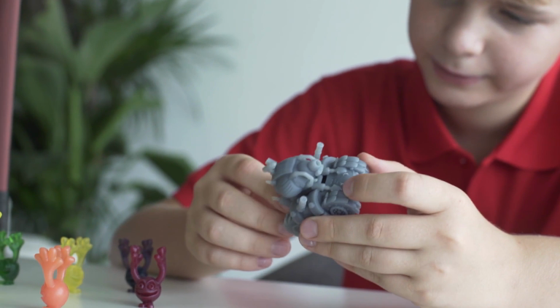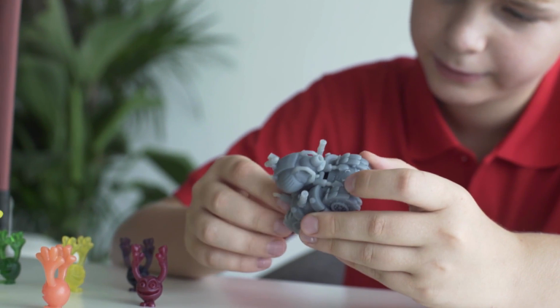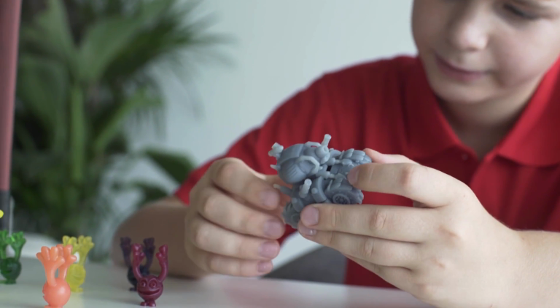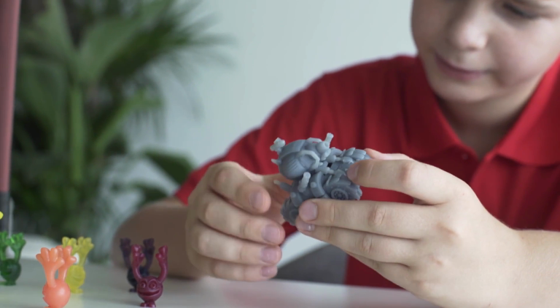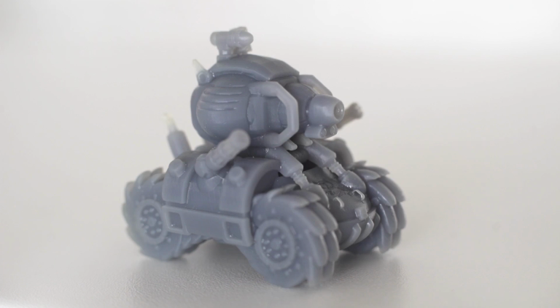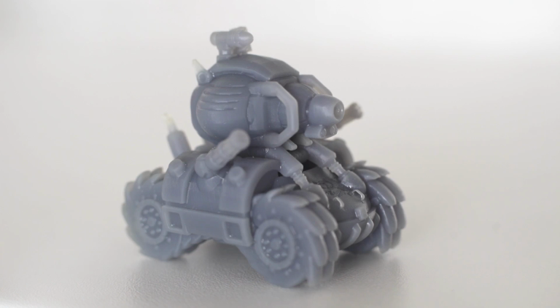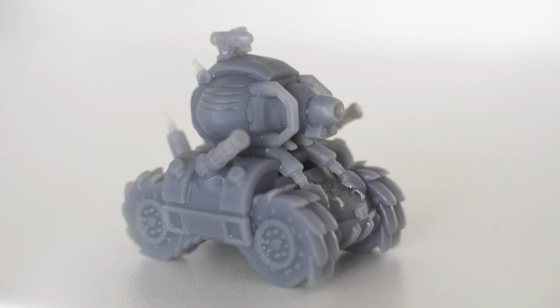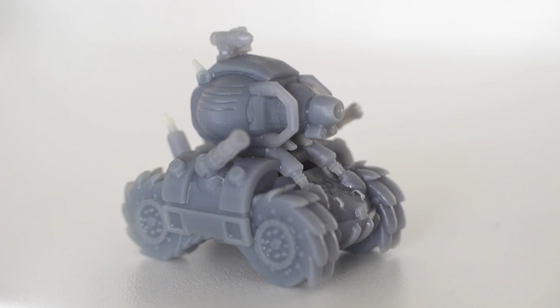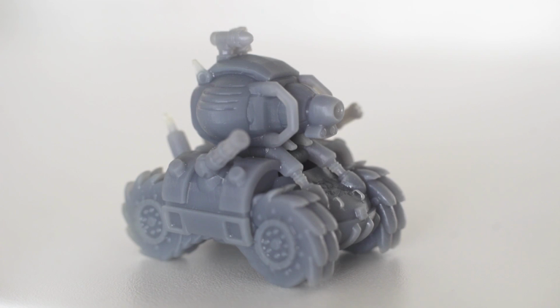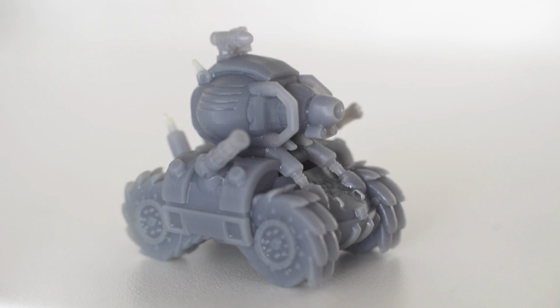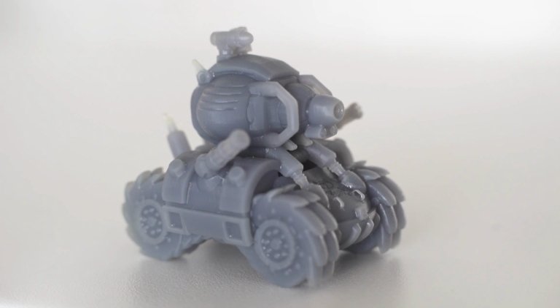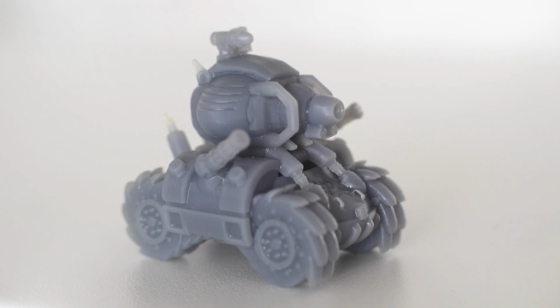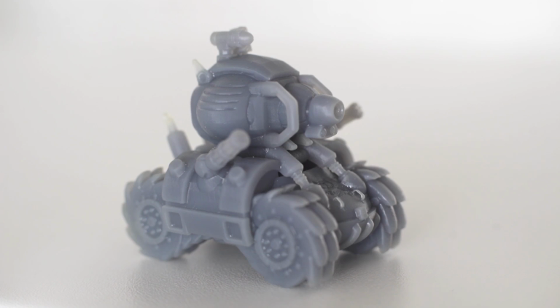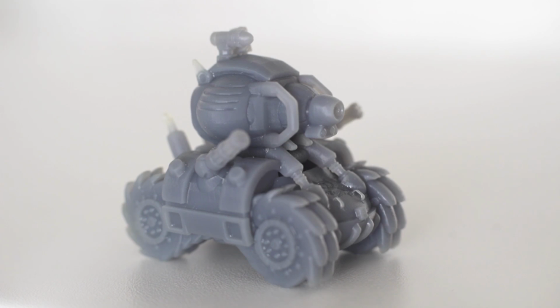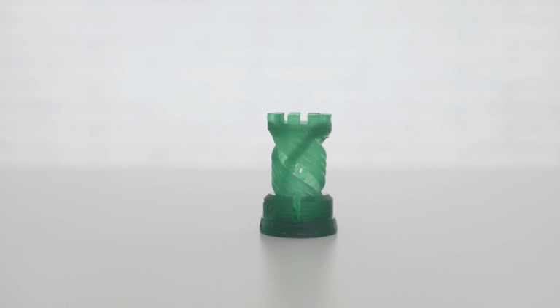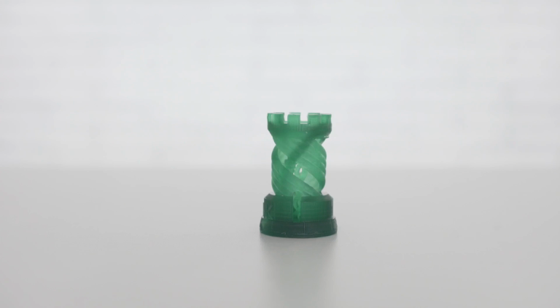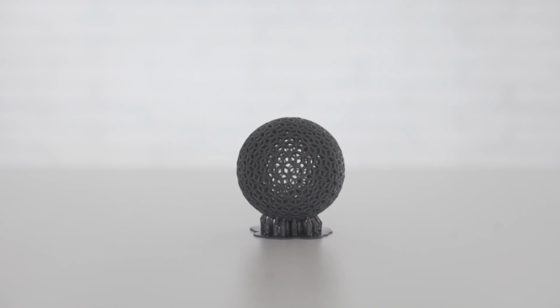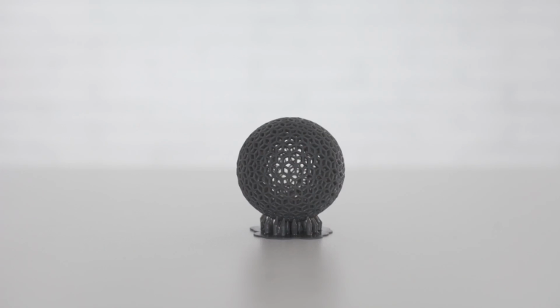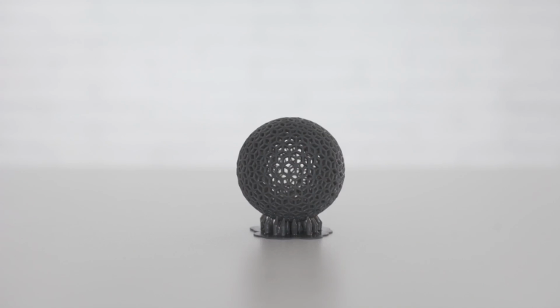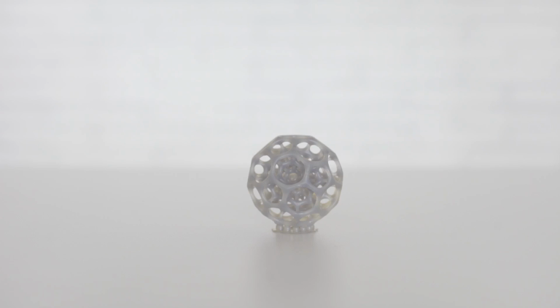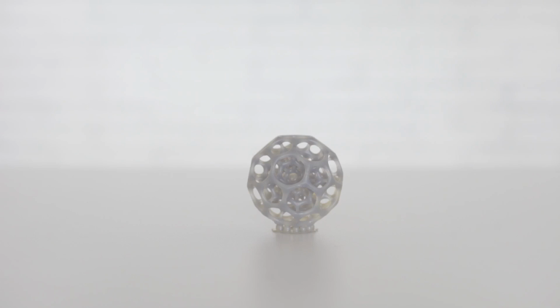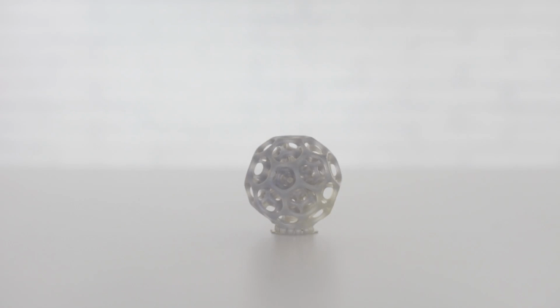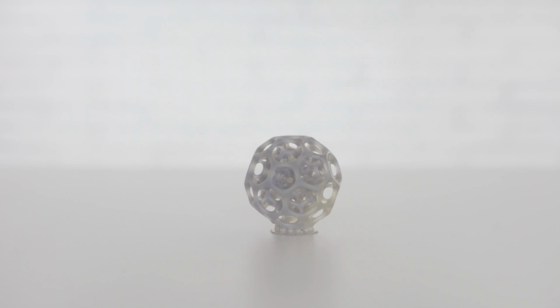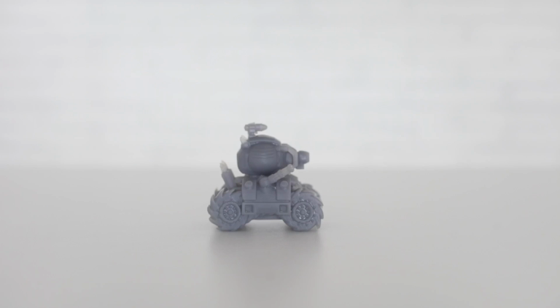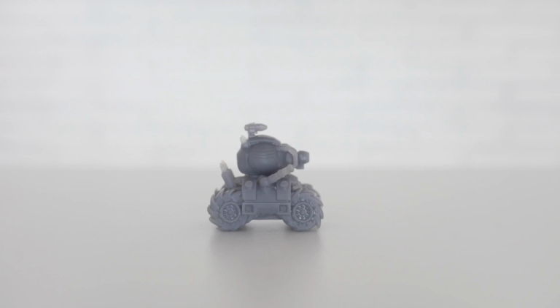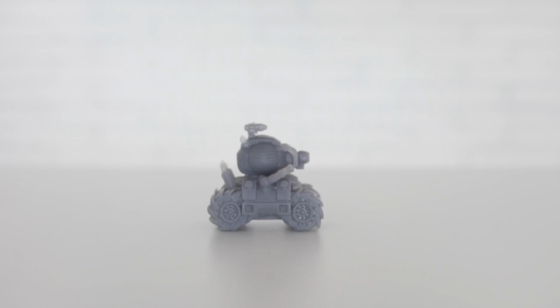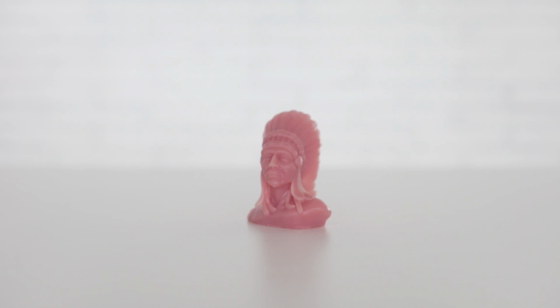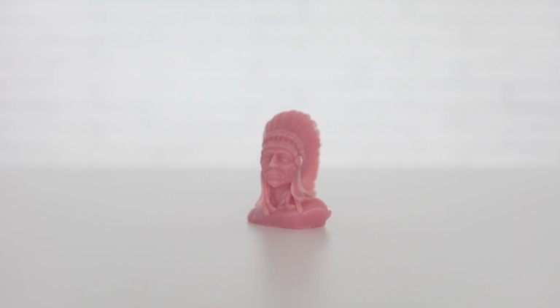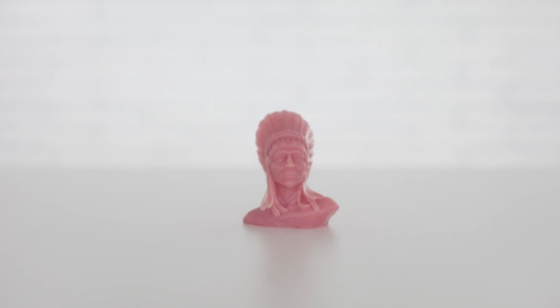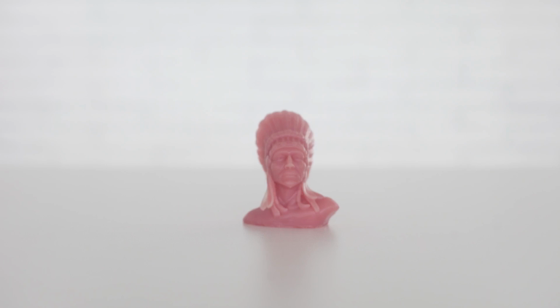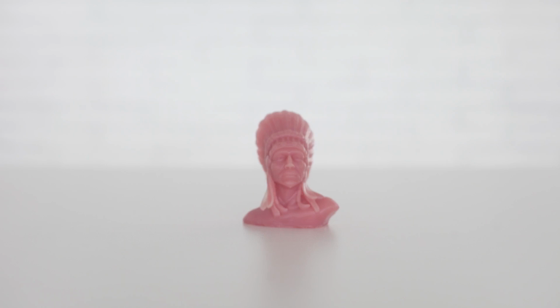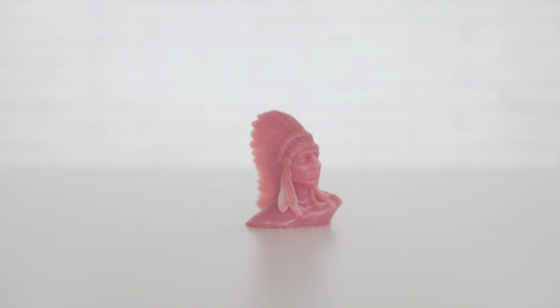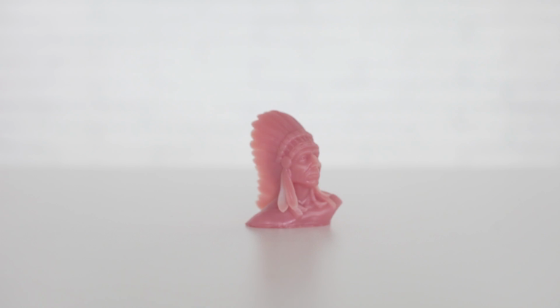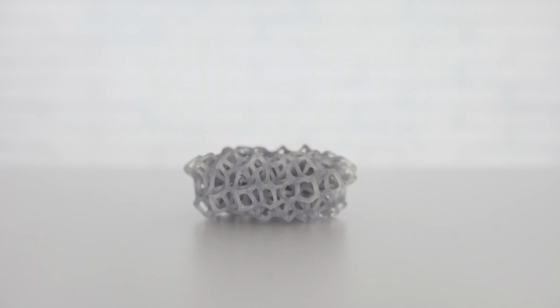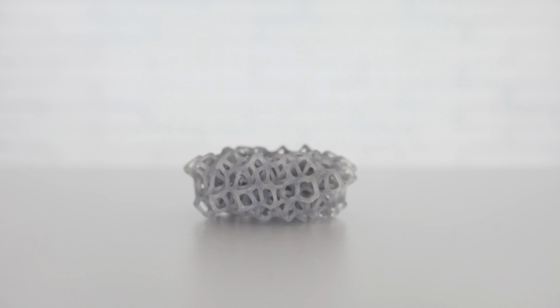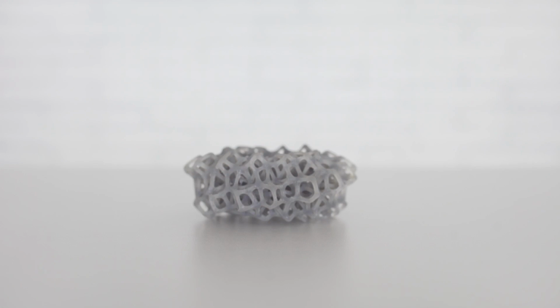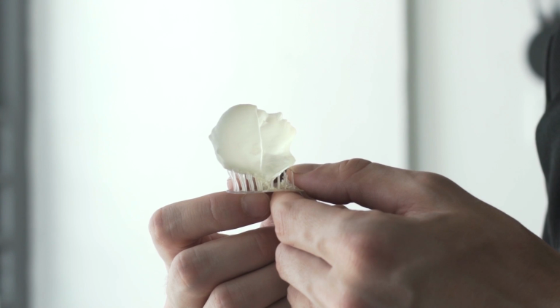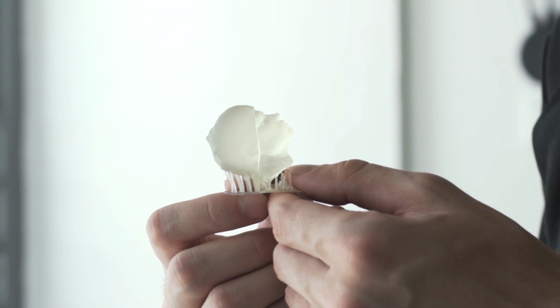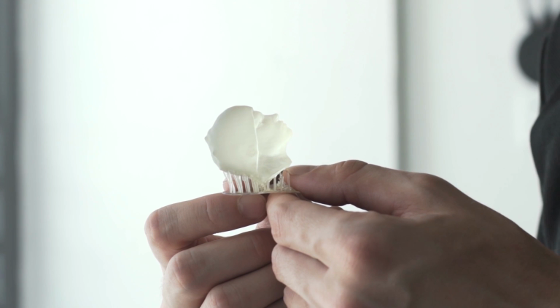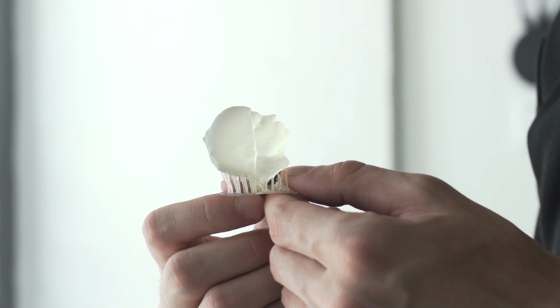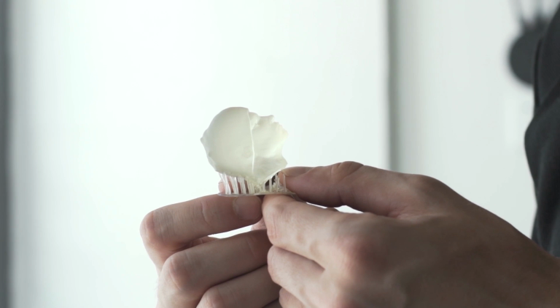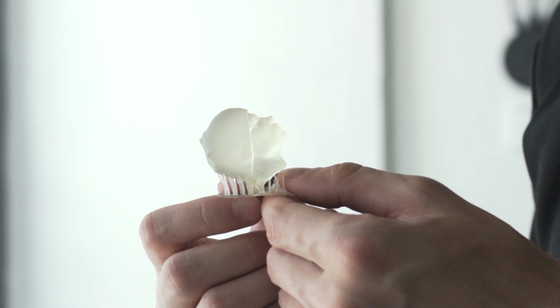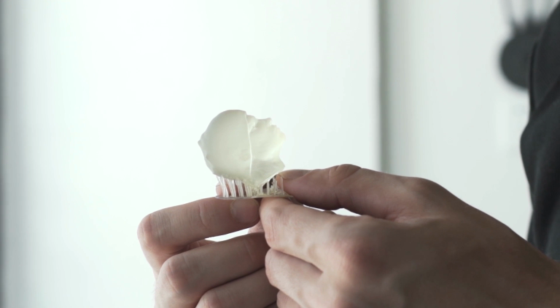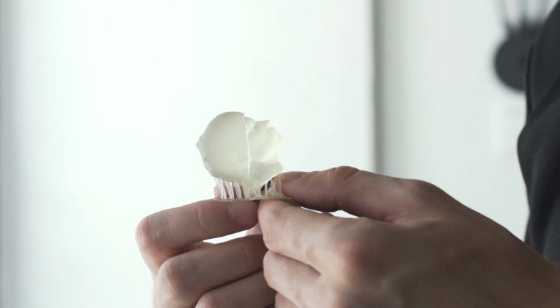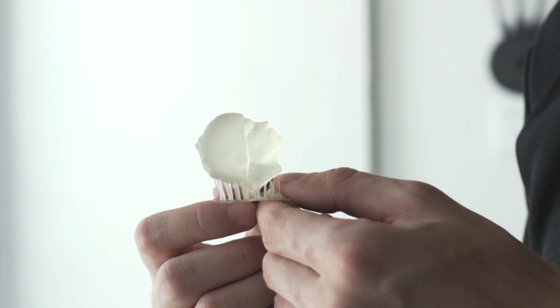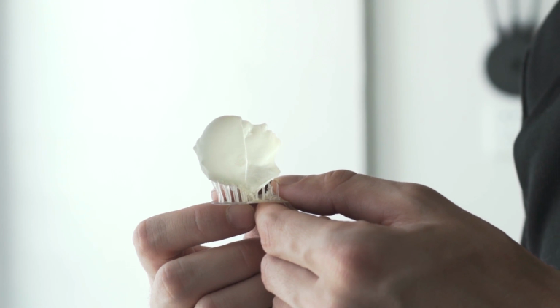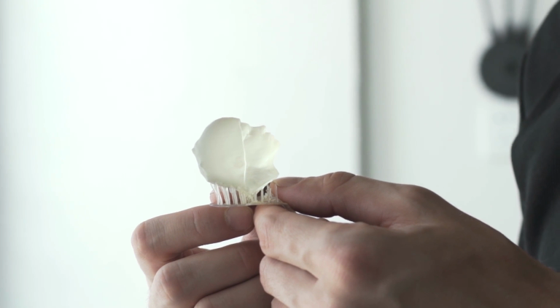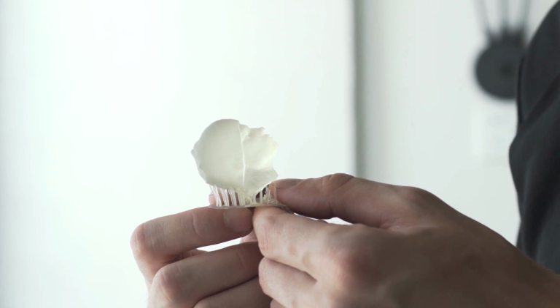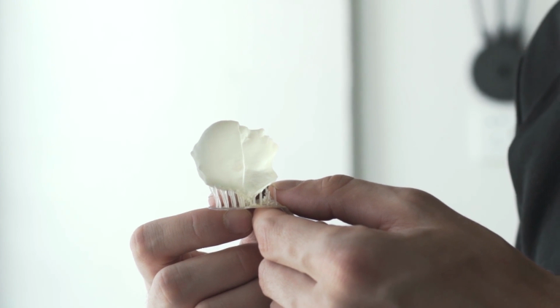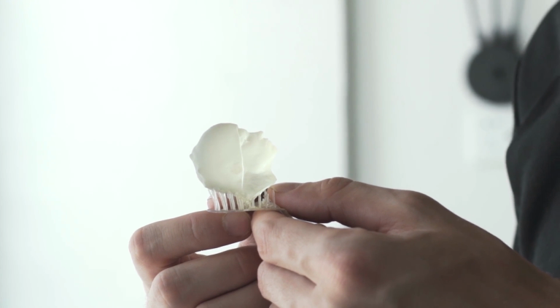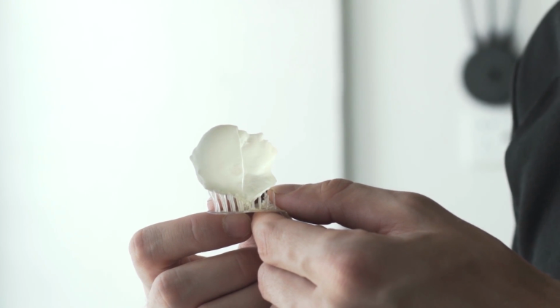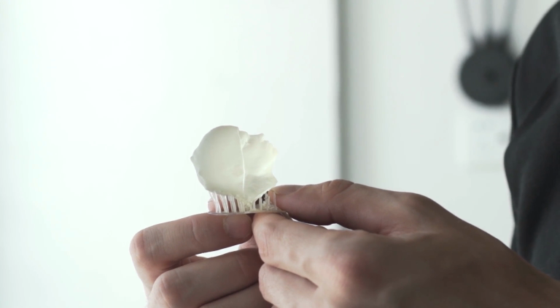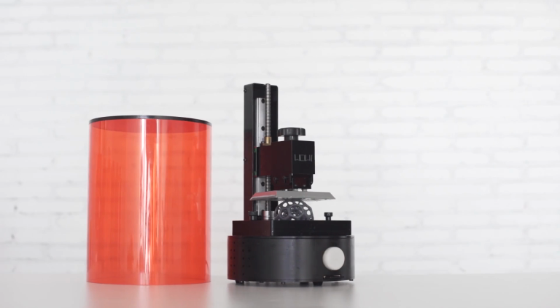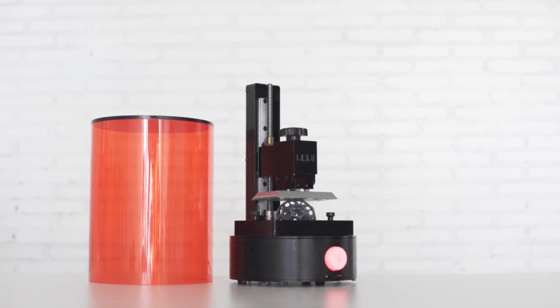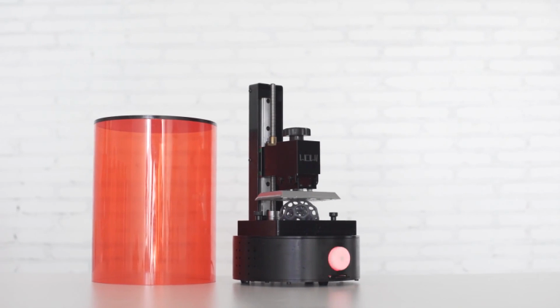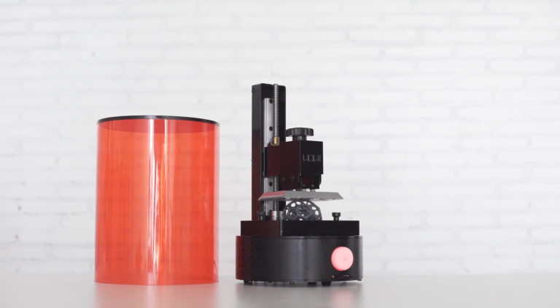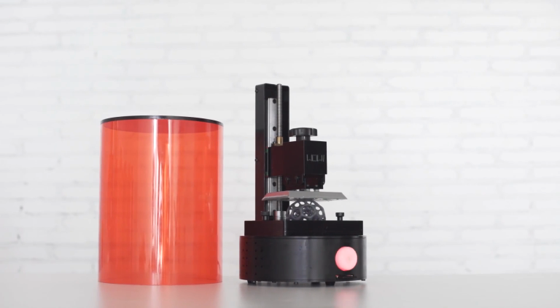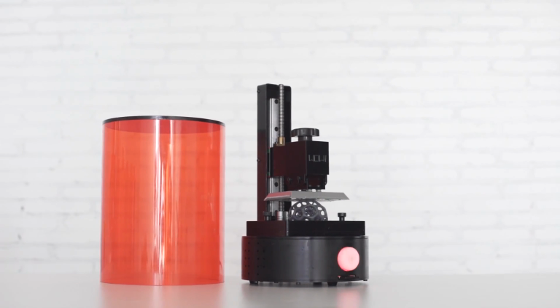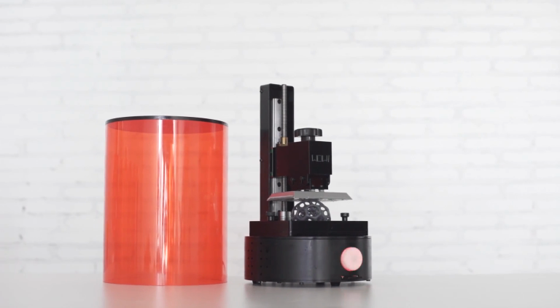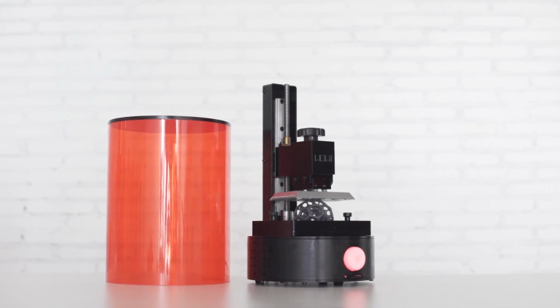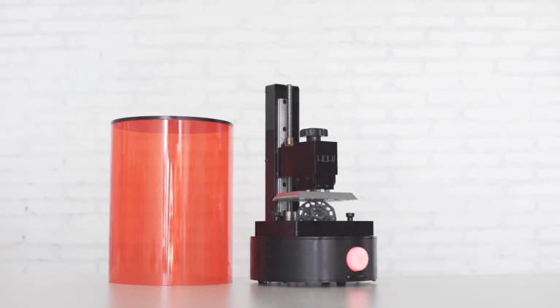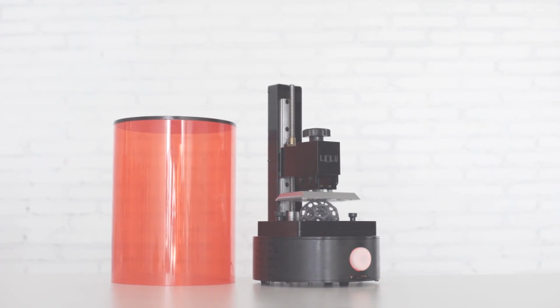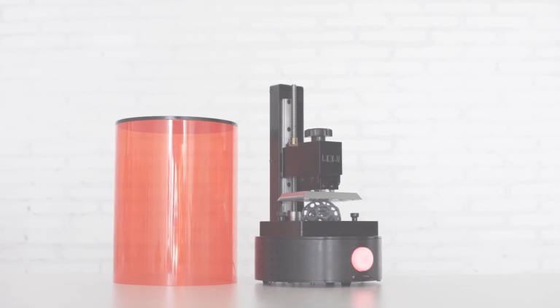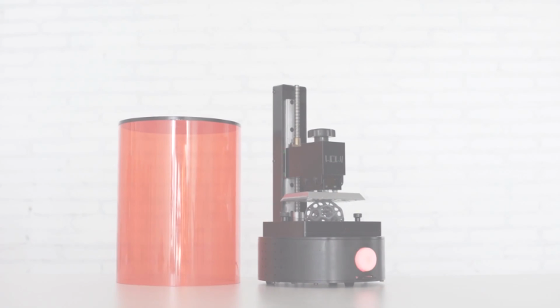That lets you create any colors you want. This adorable little printer looks like a low barrier of entry into SLA printing for anyone out there who may be interested in giving it a try.